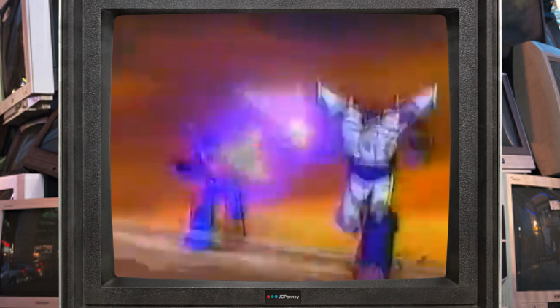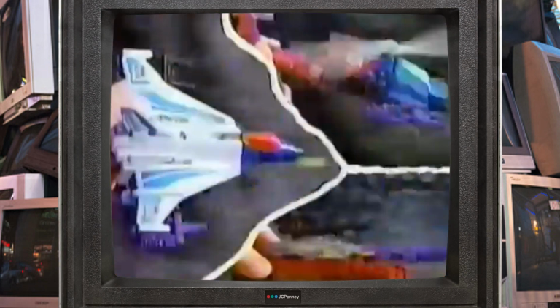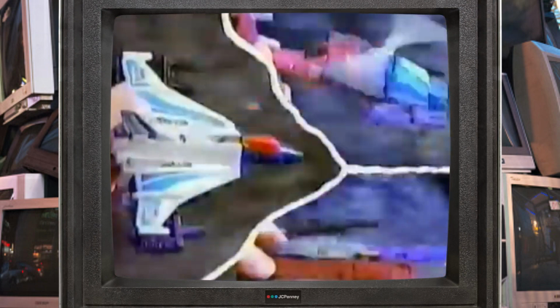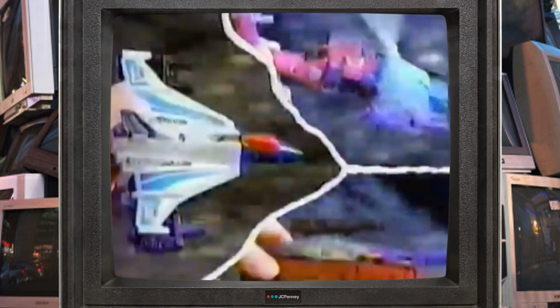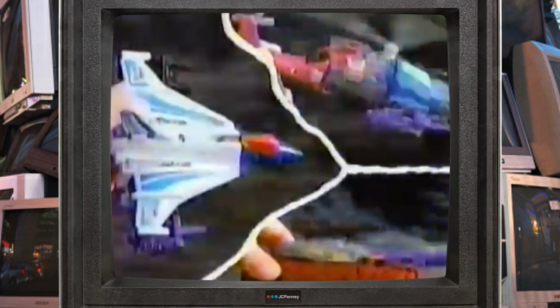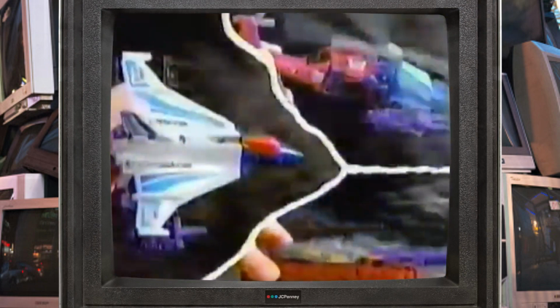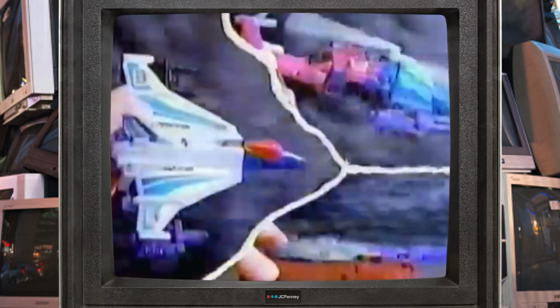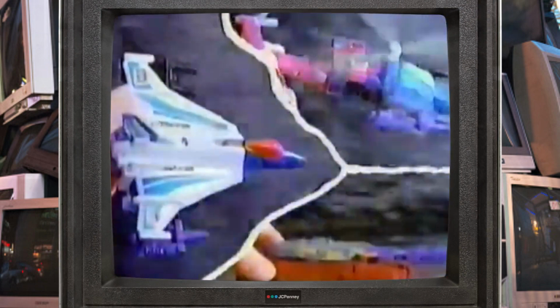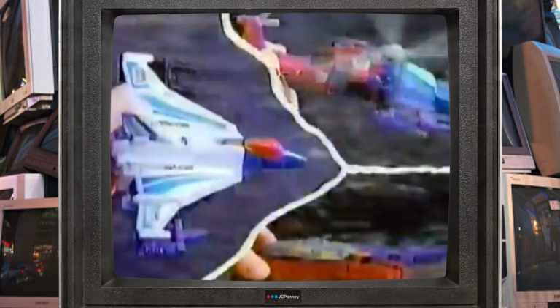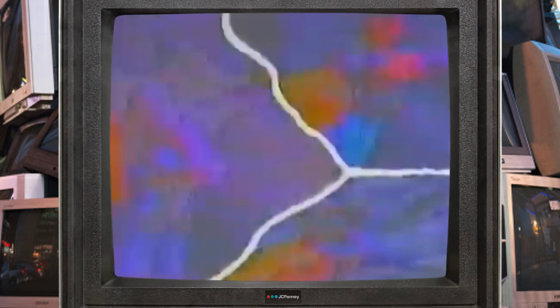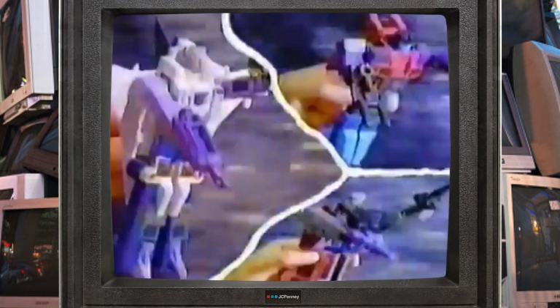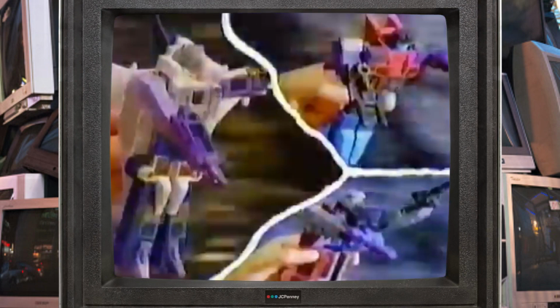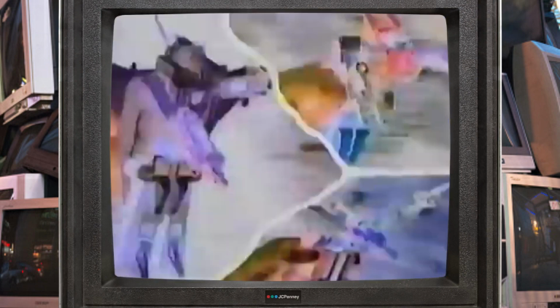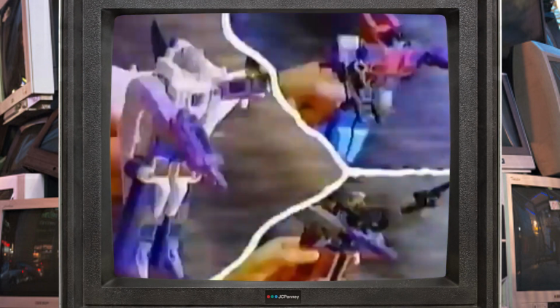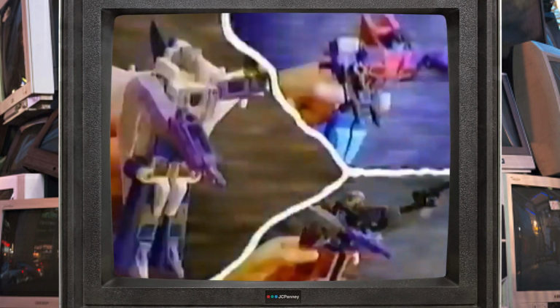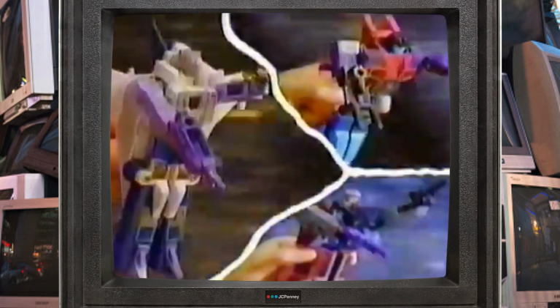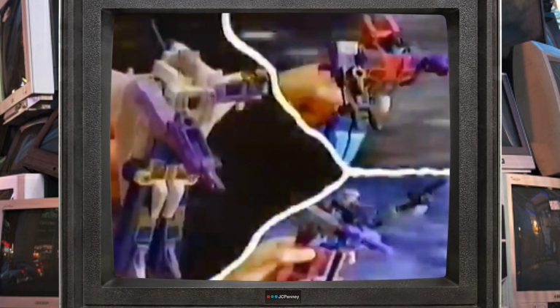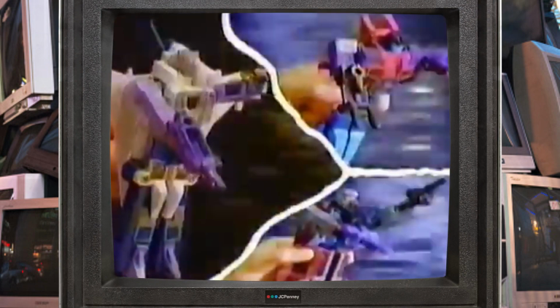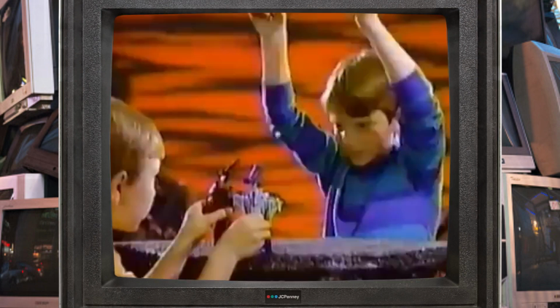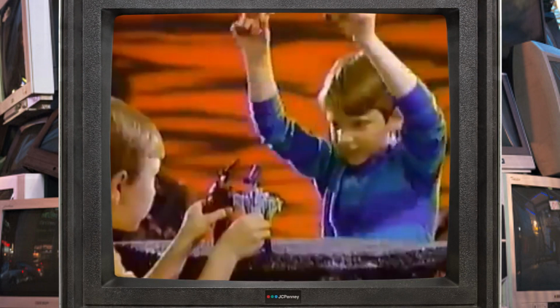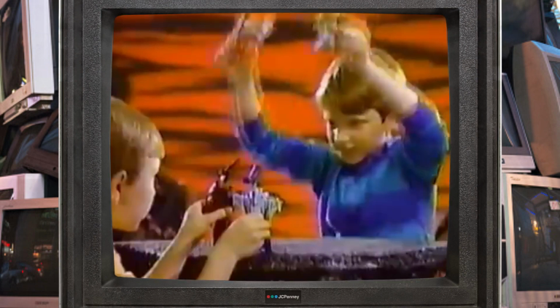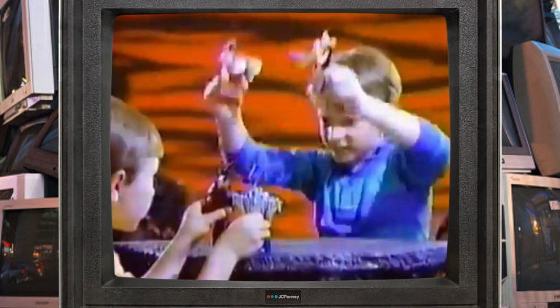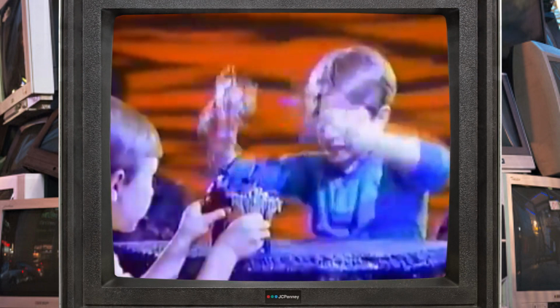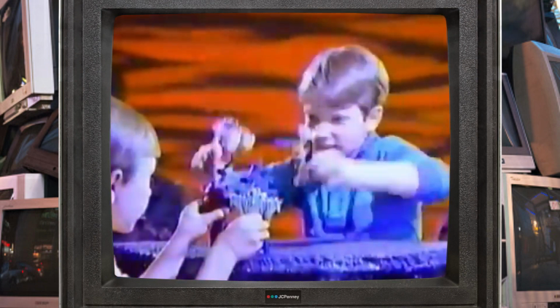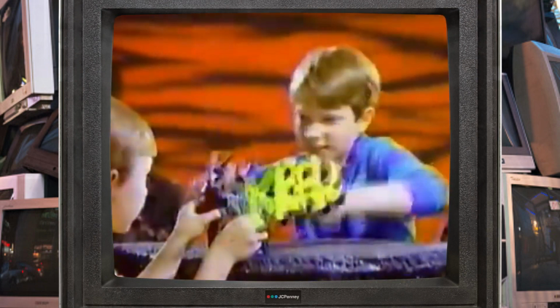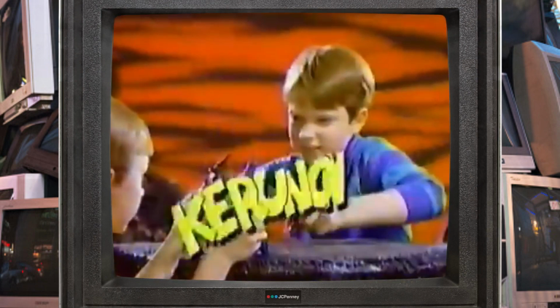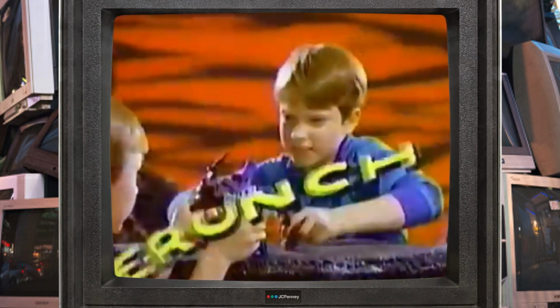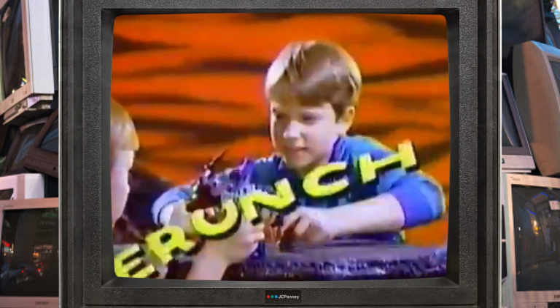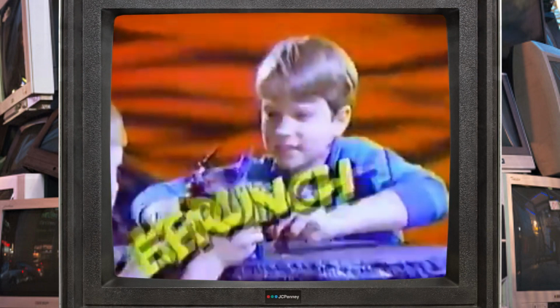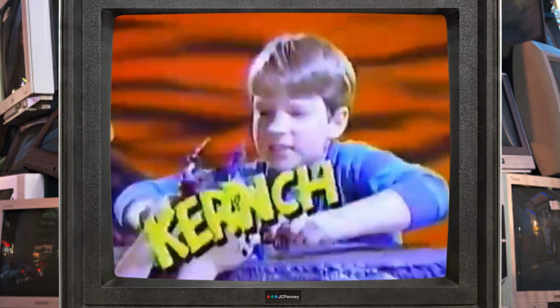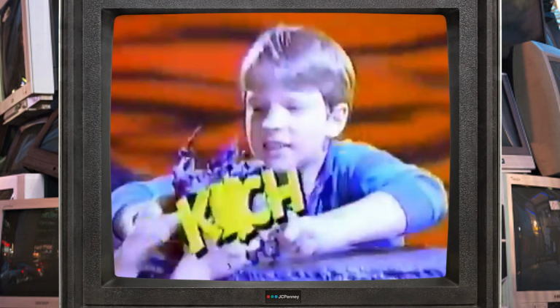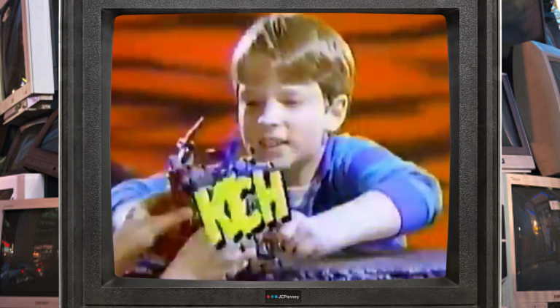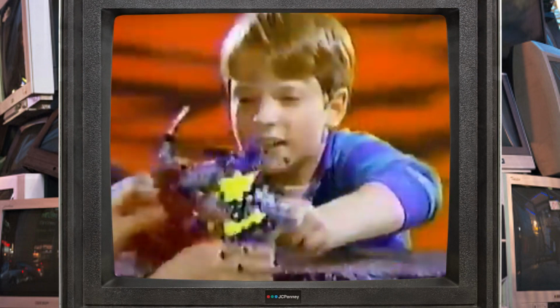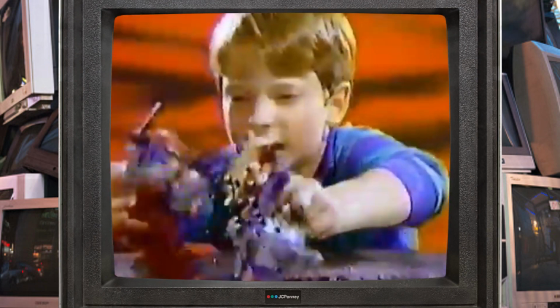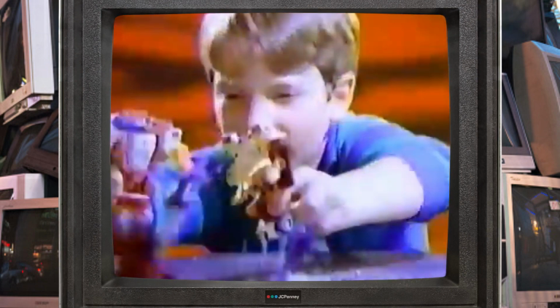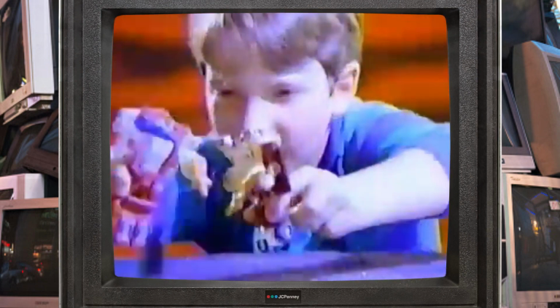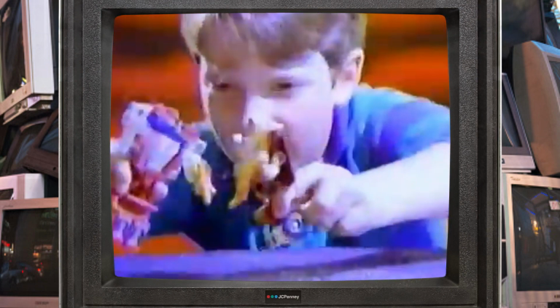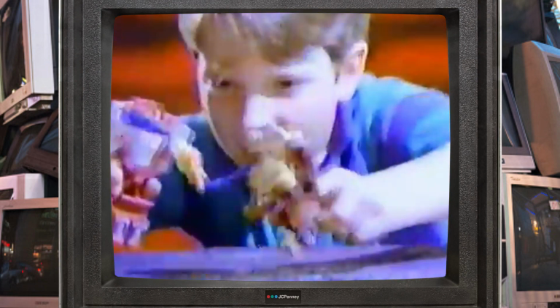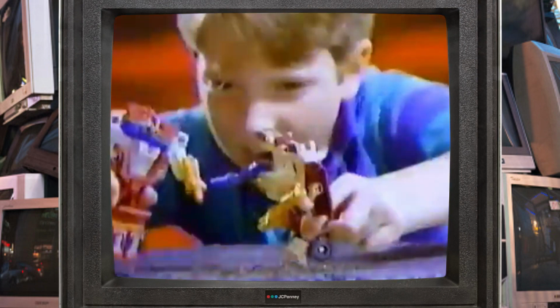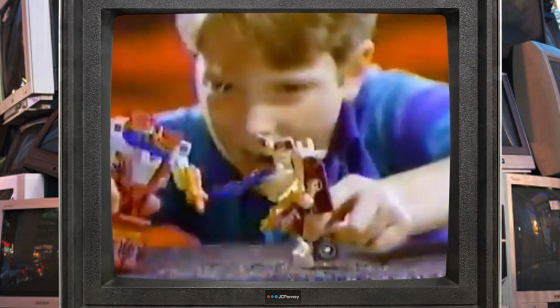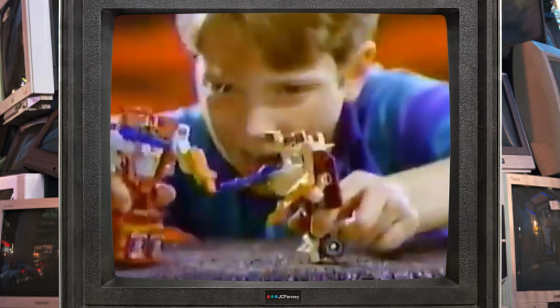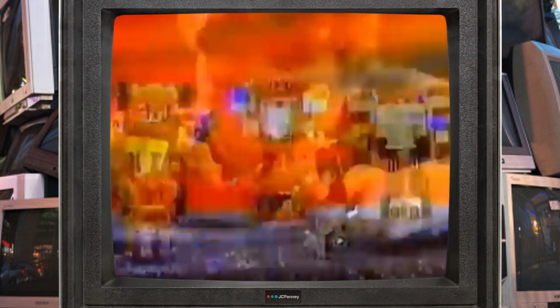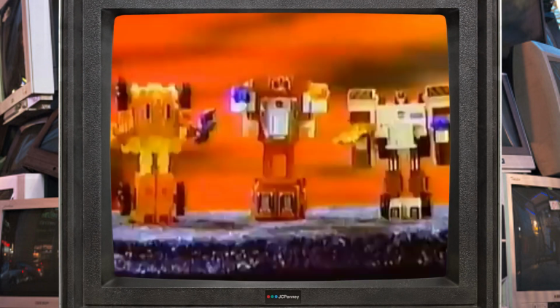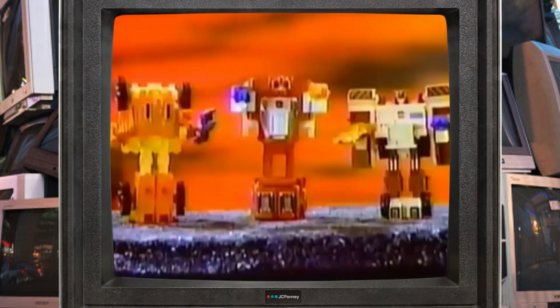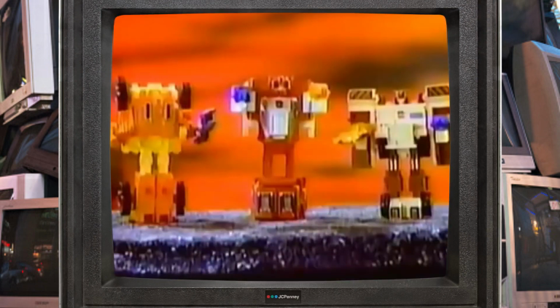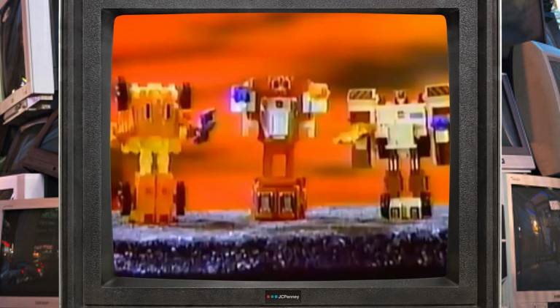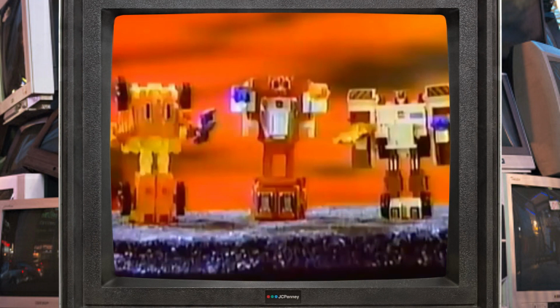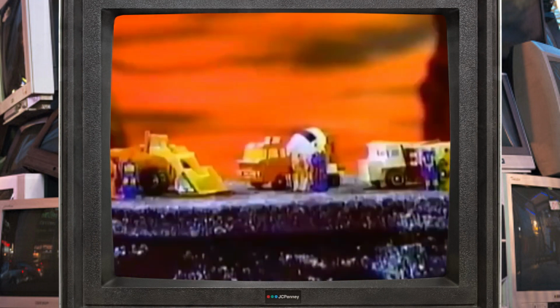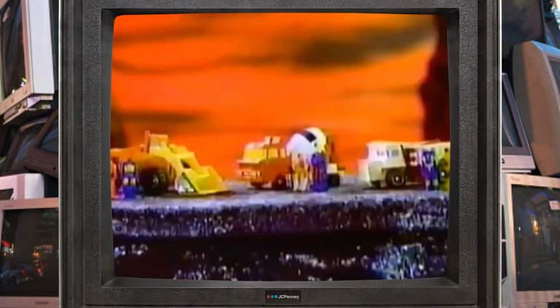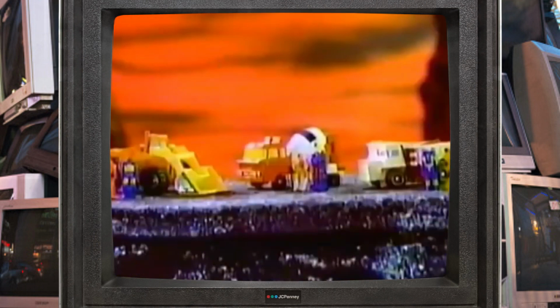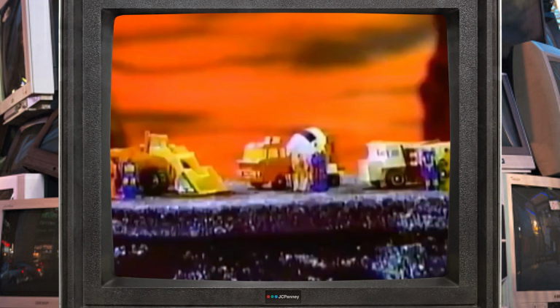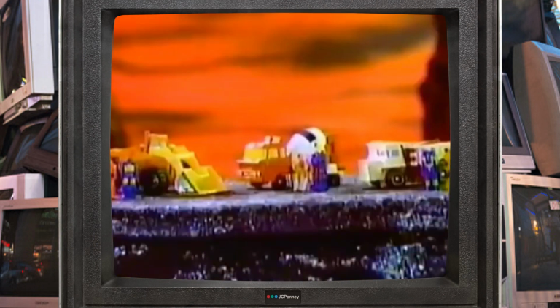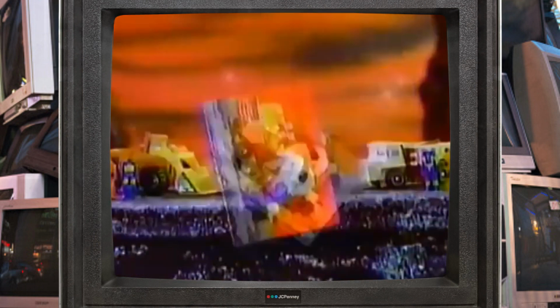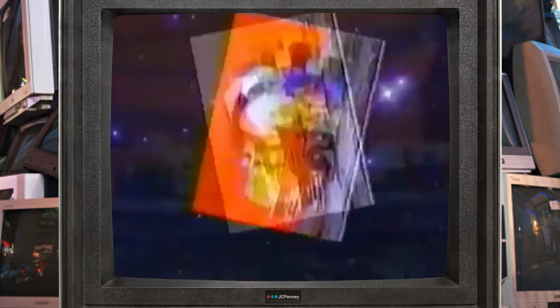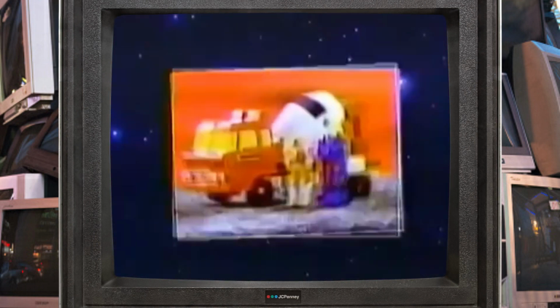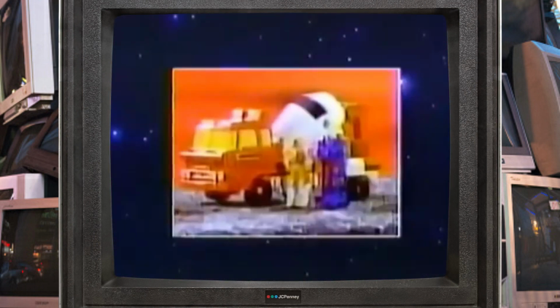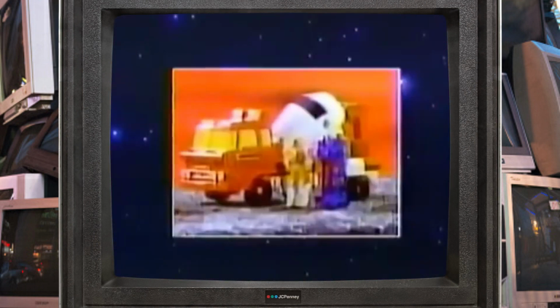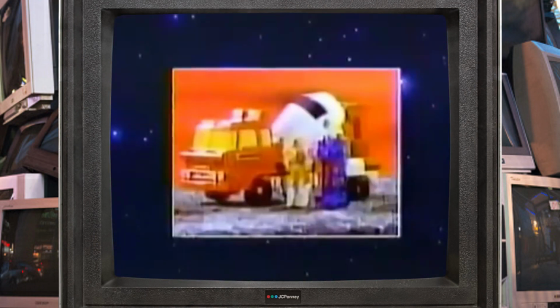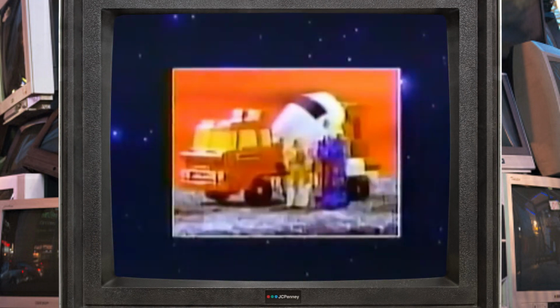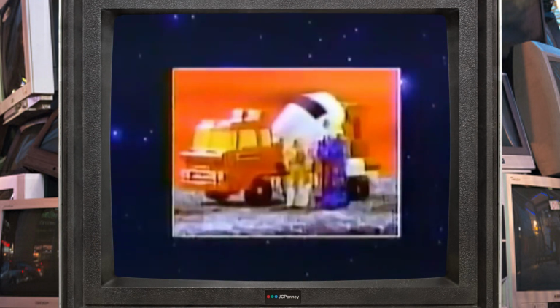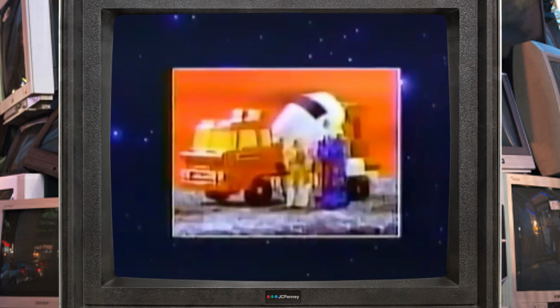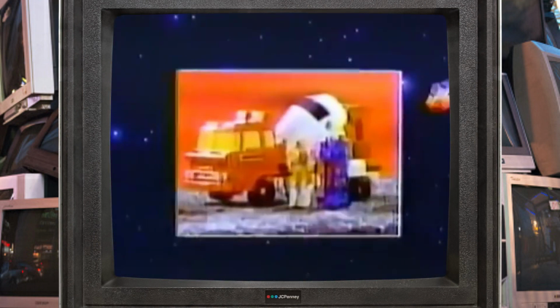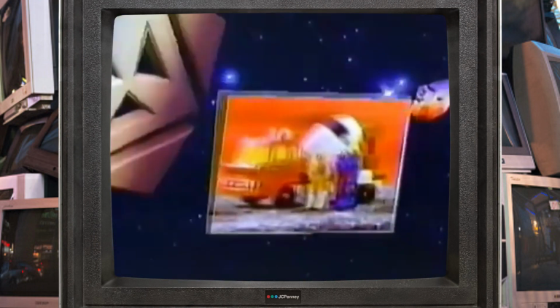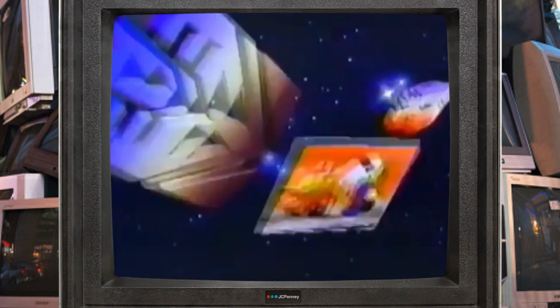Target Master Transformers! They've got some power to surprise! Each Target Master comes with two Transformable Nebulon figures.